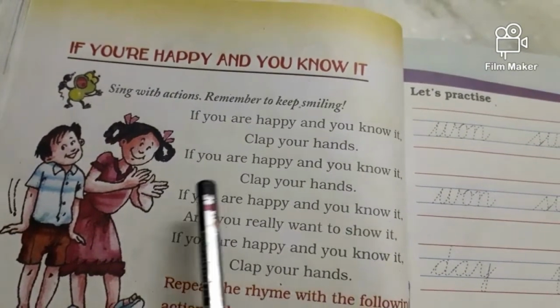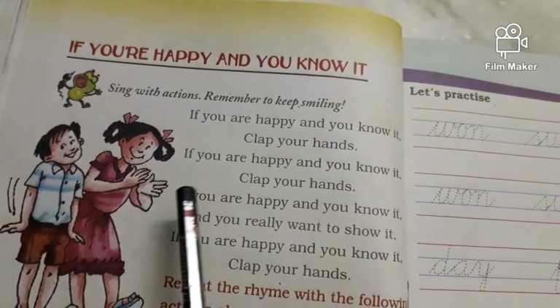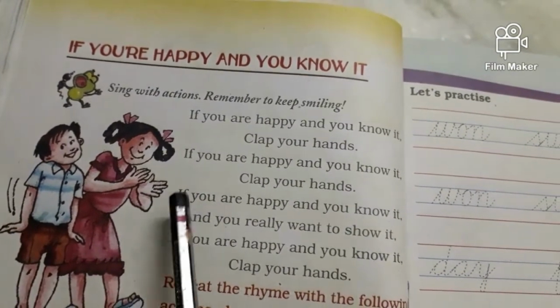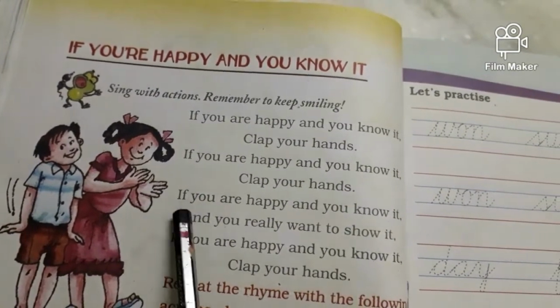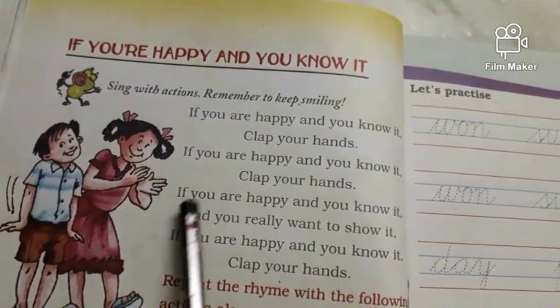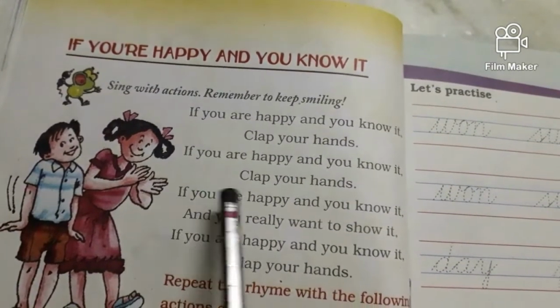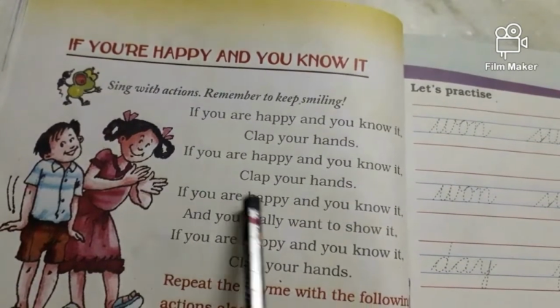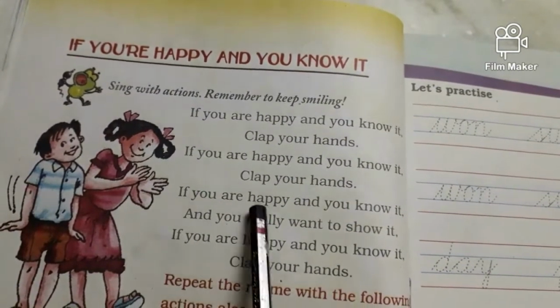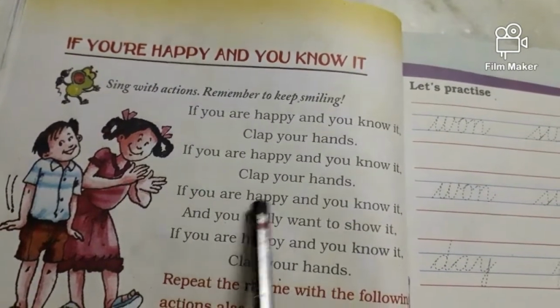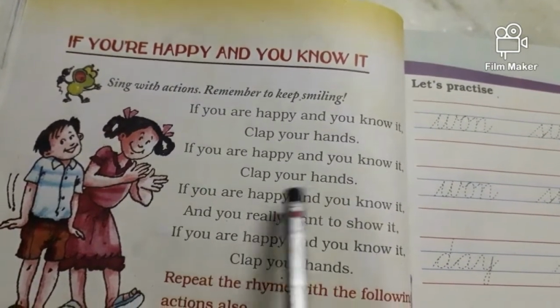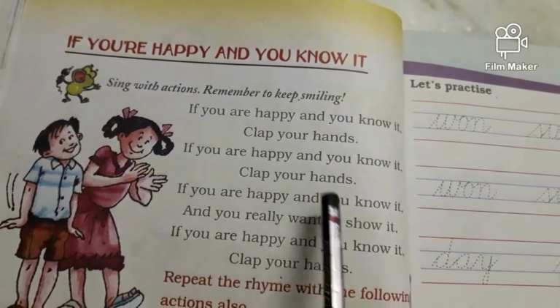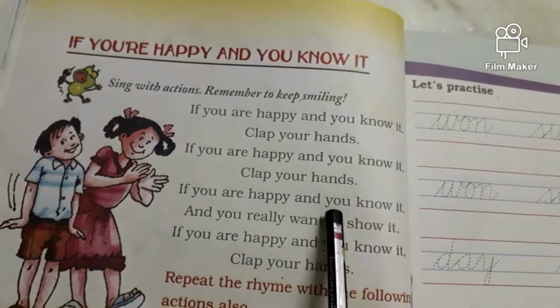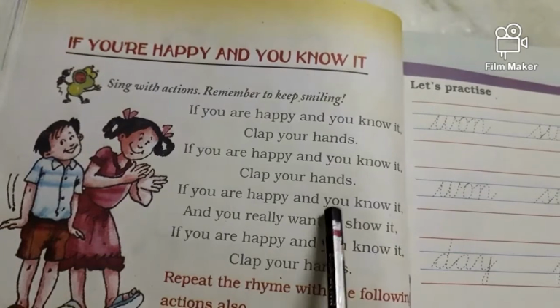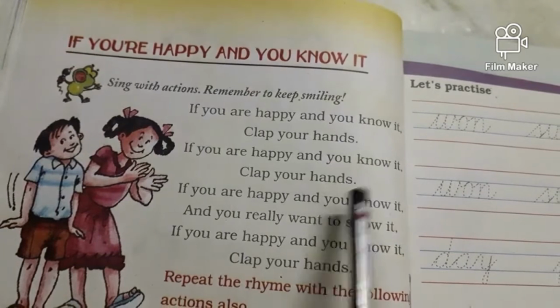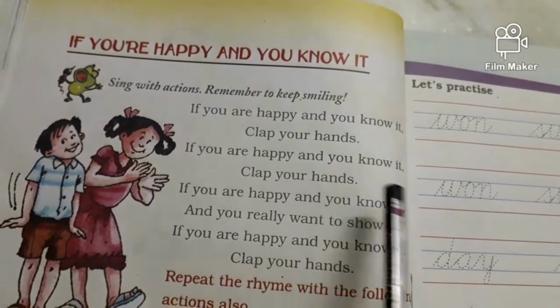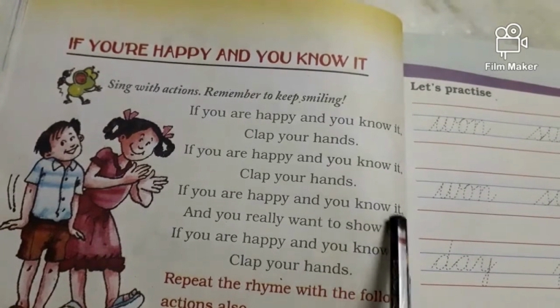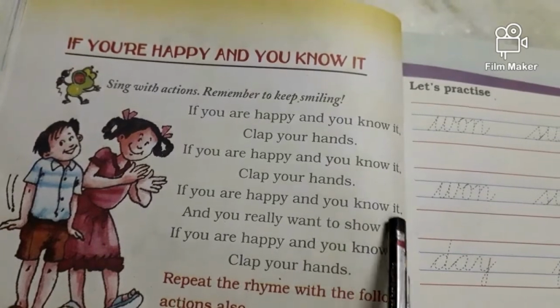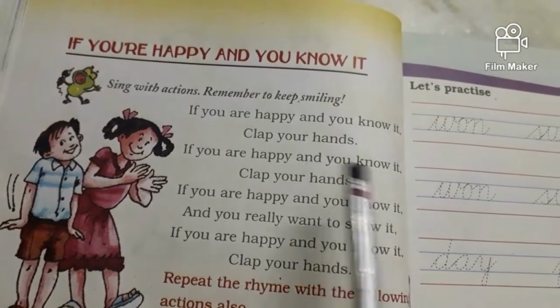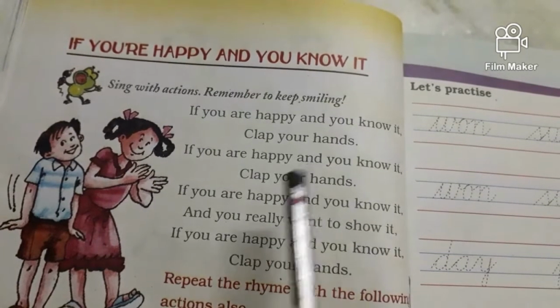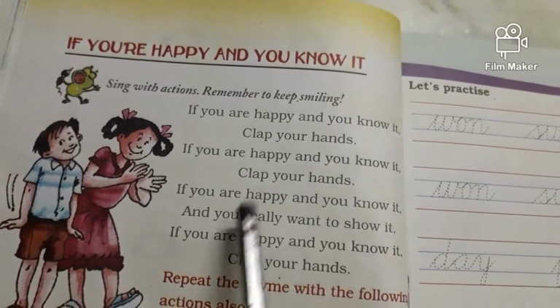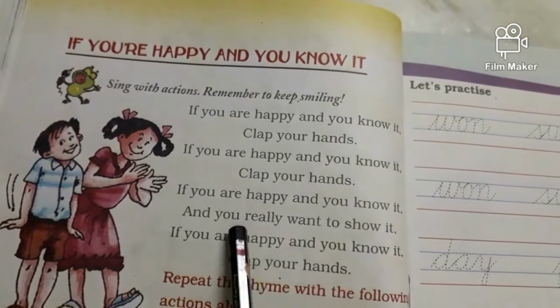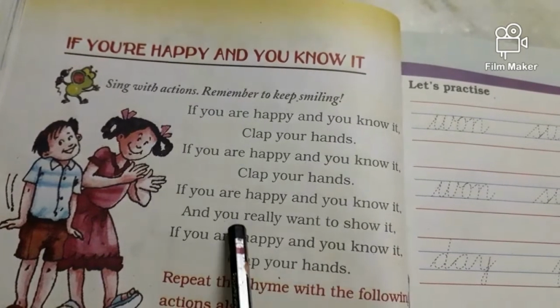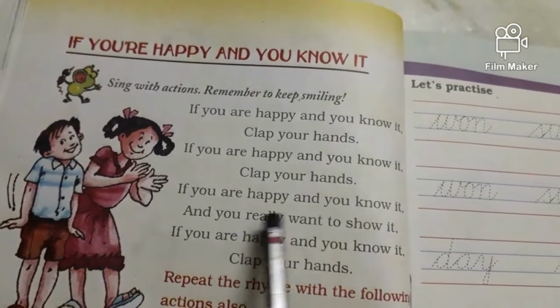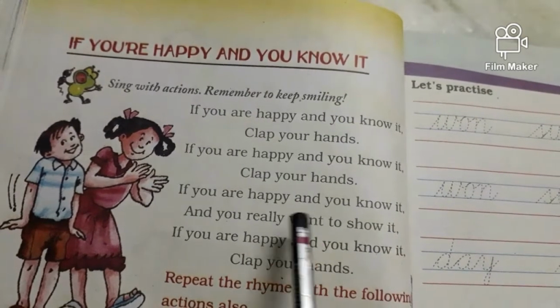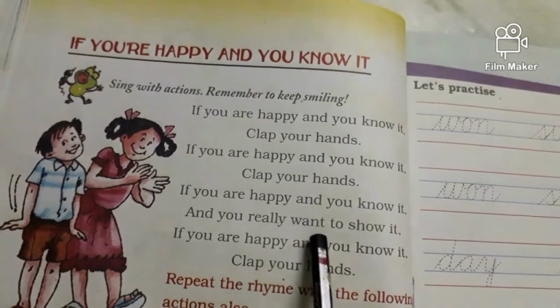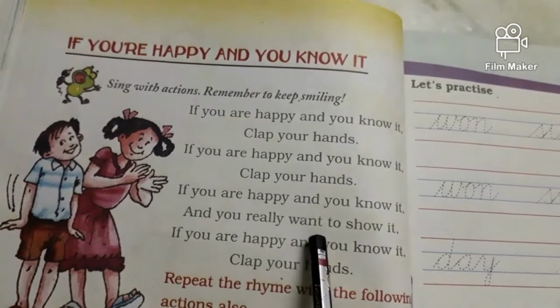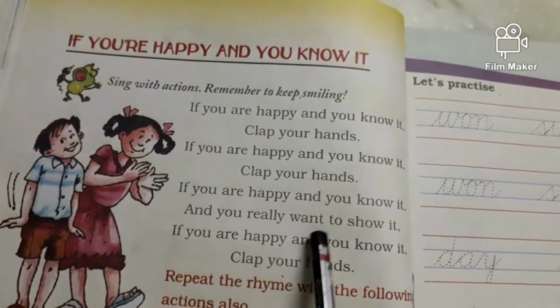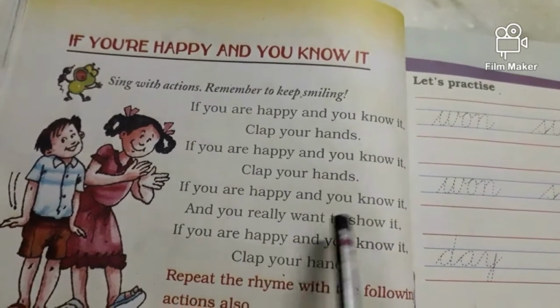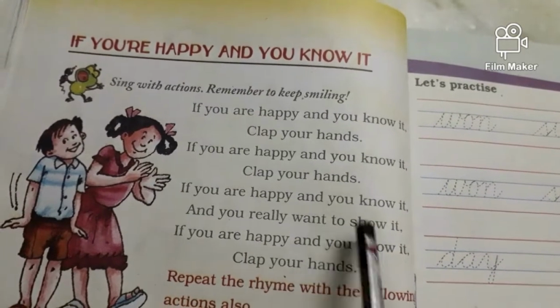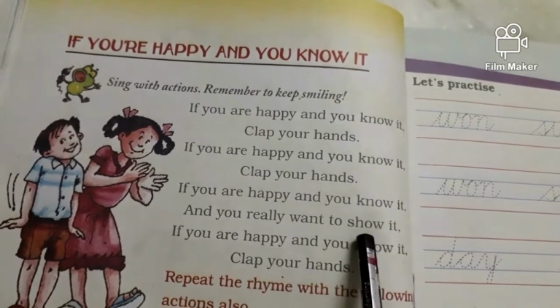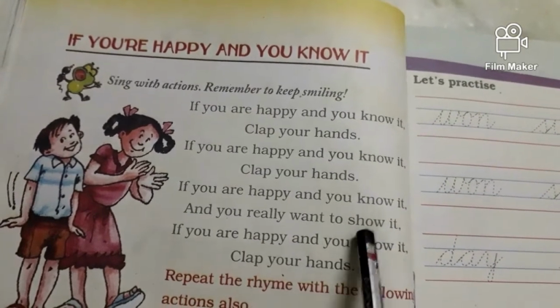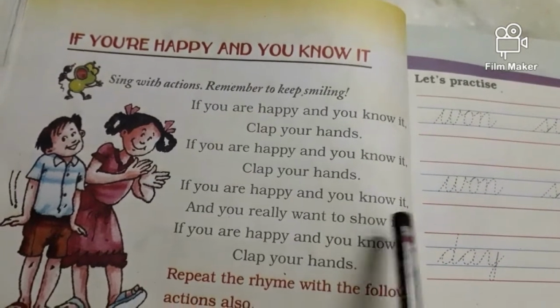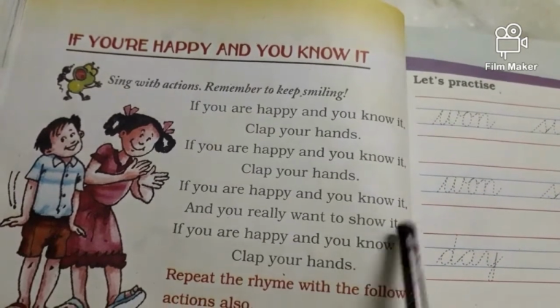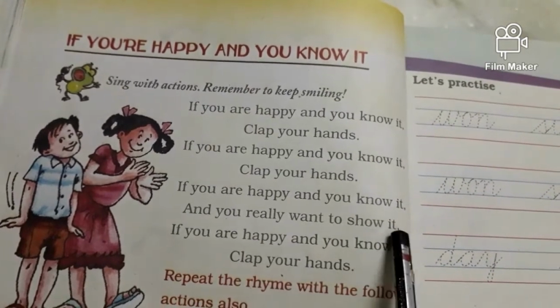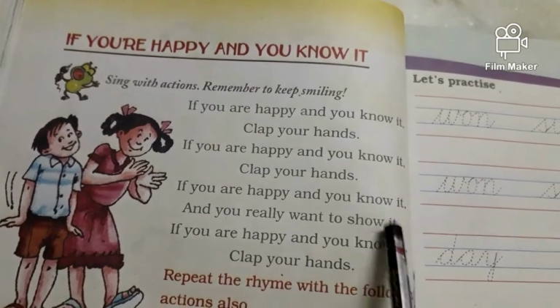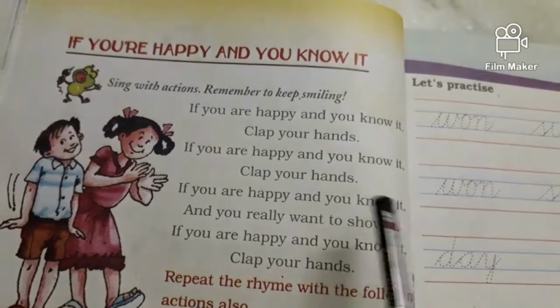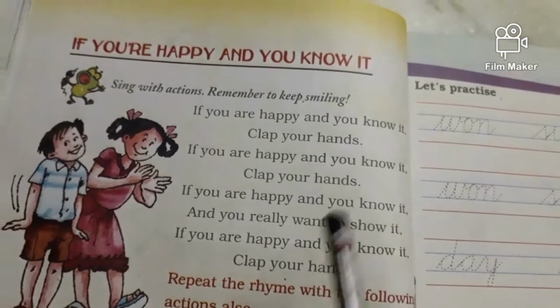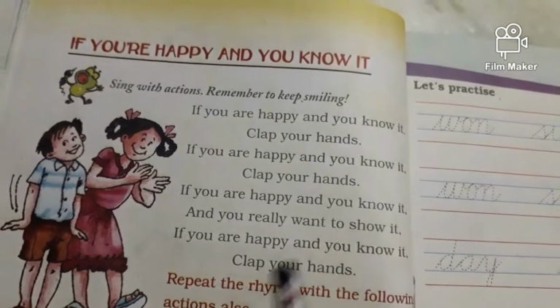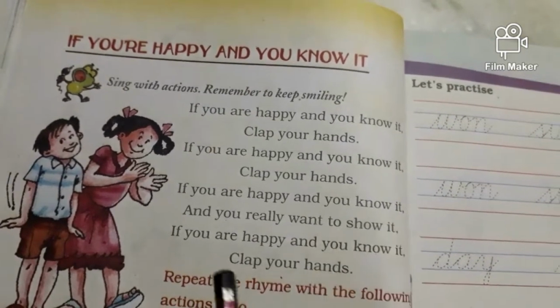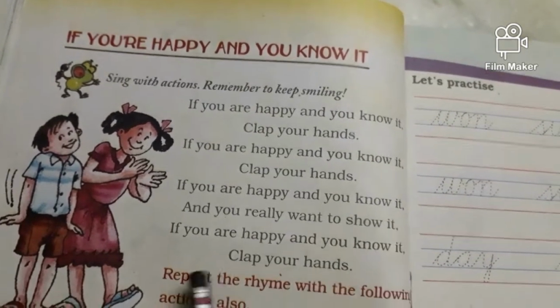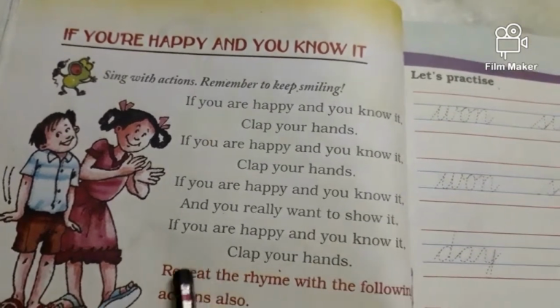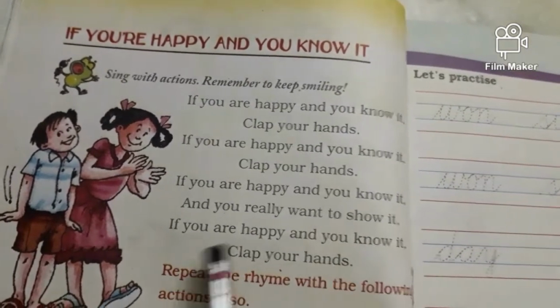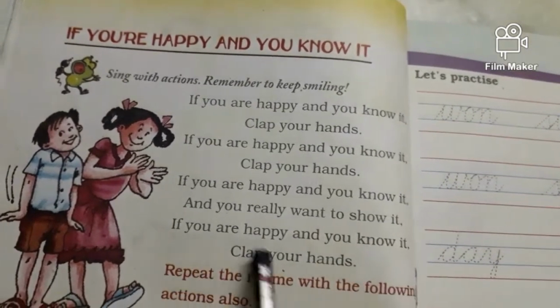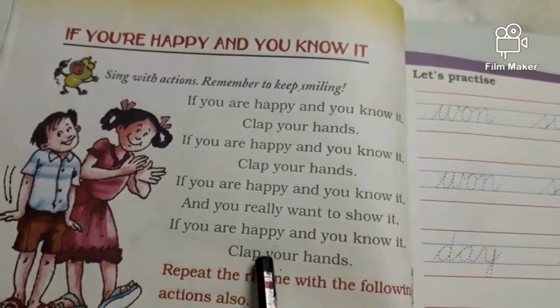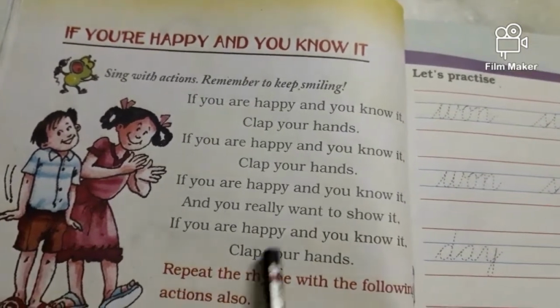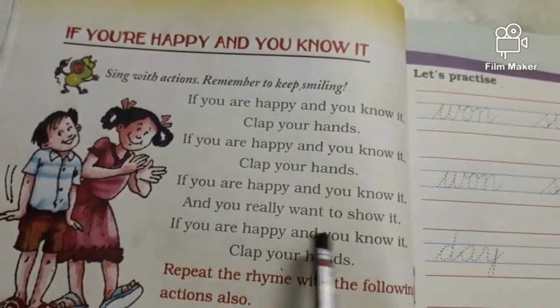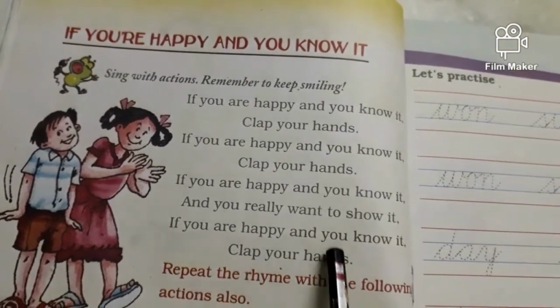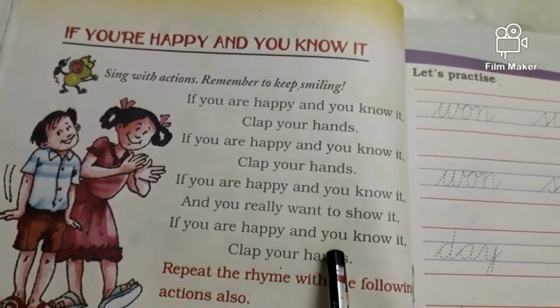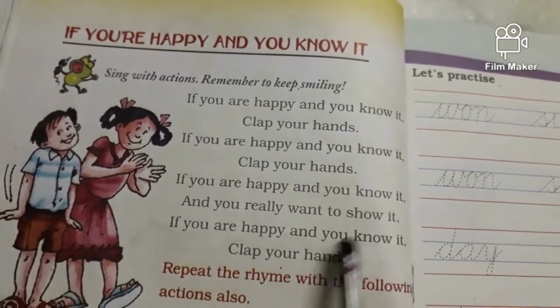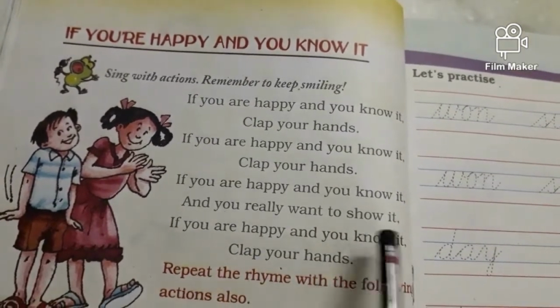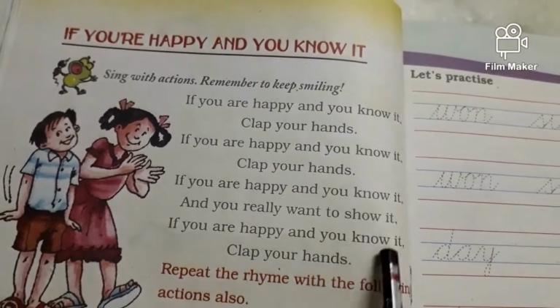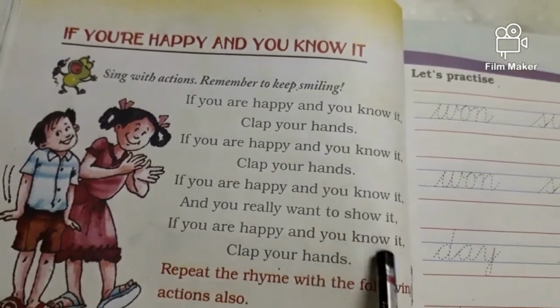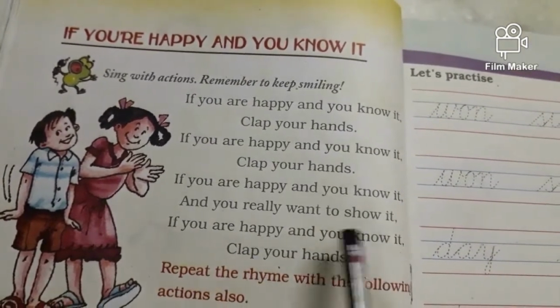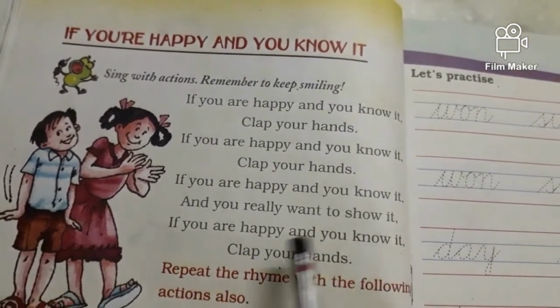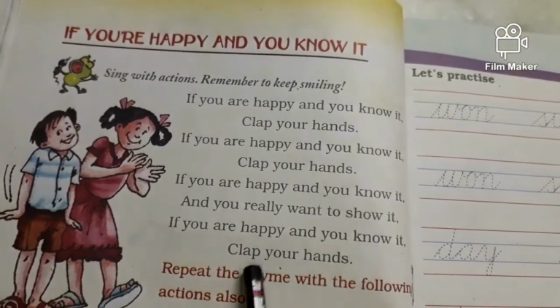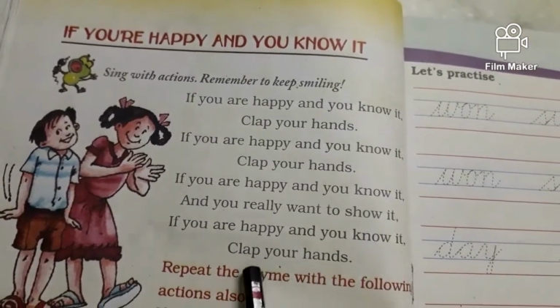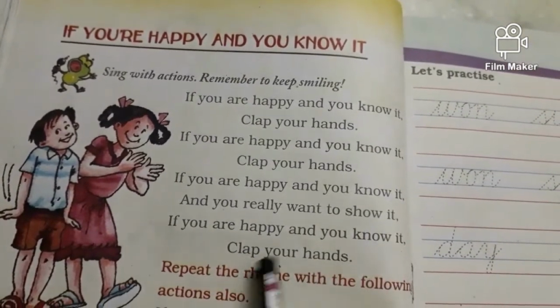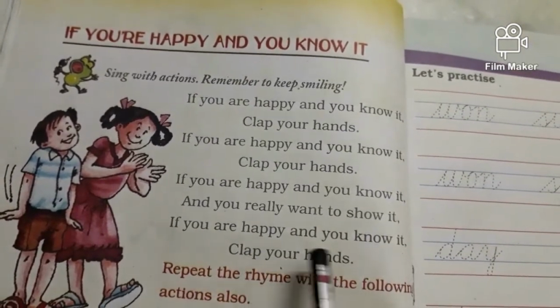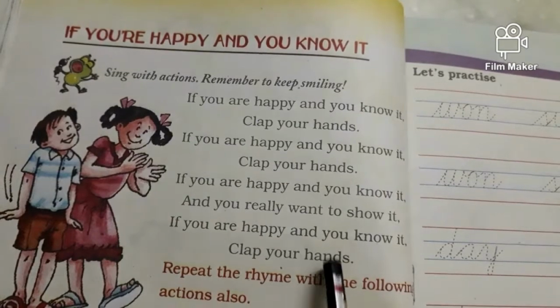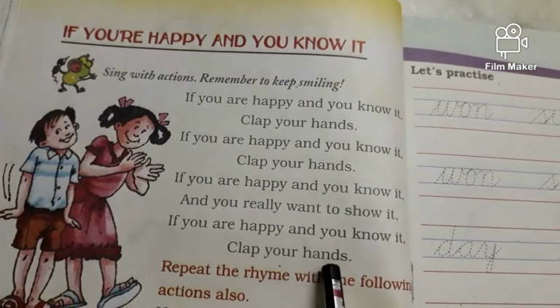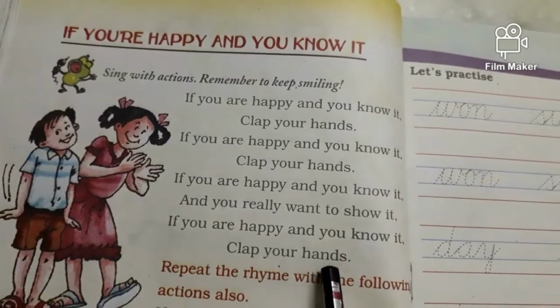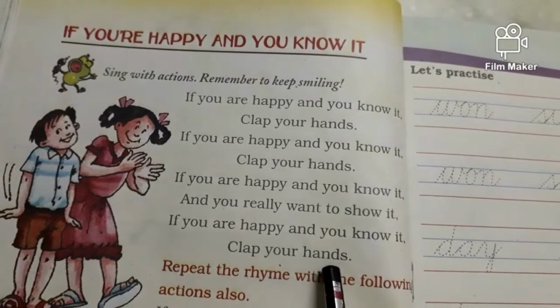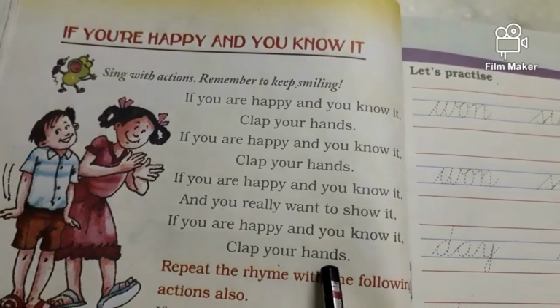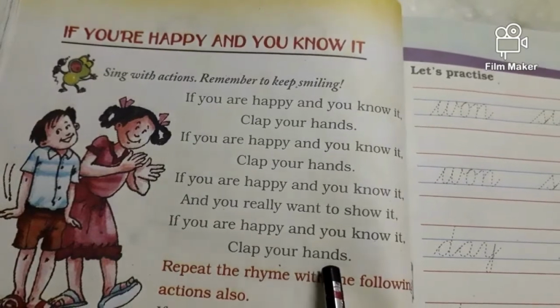If you're happy and you know it and you really want to show it. If you're happy and you know it, stamp your feet.